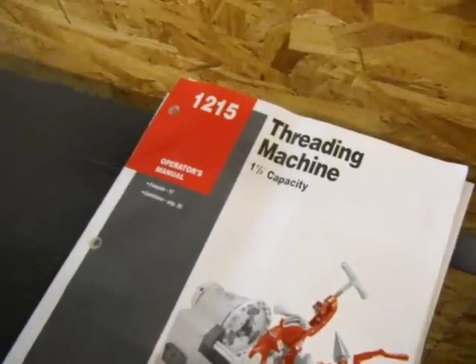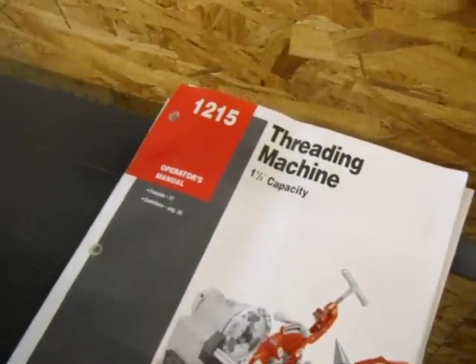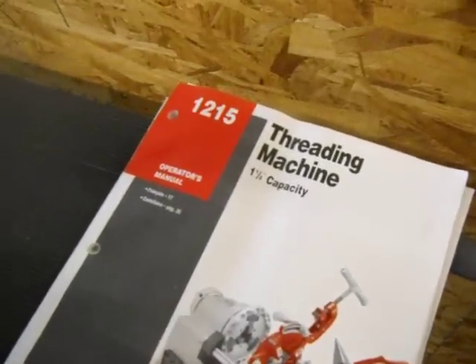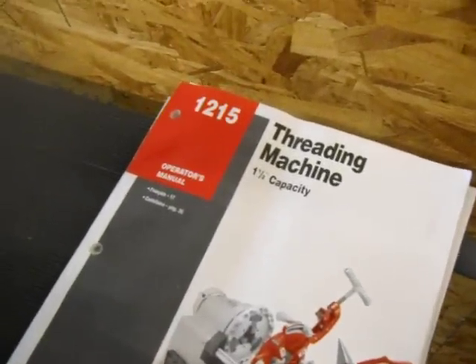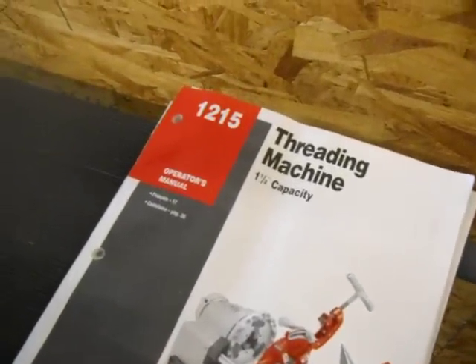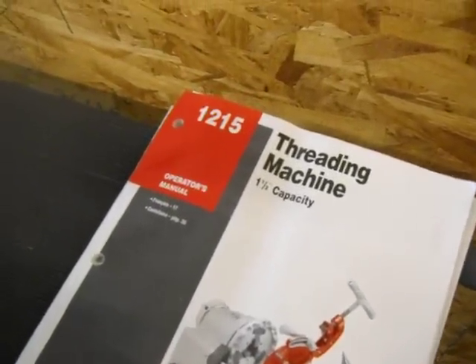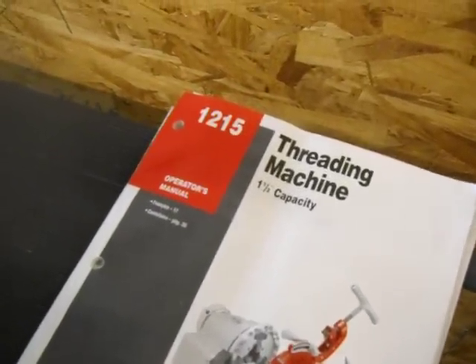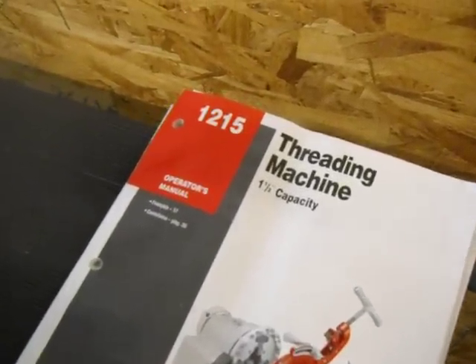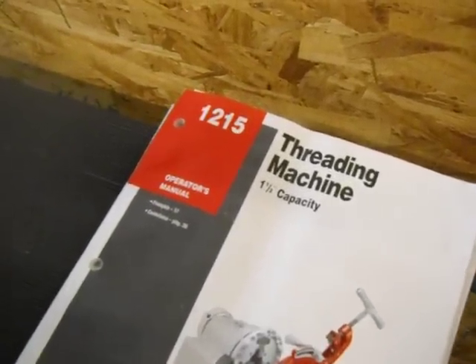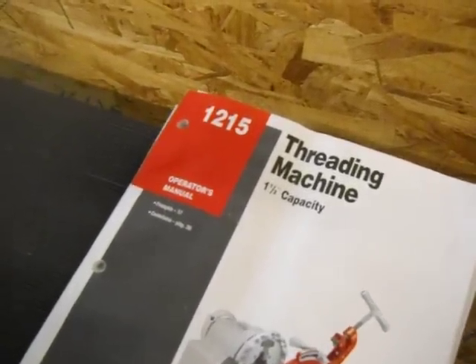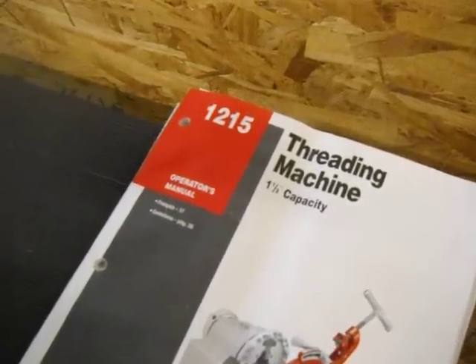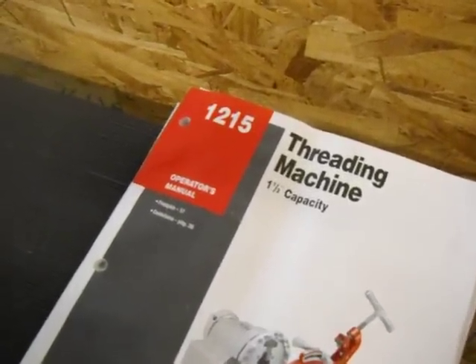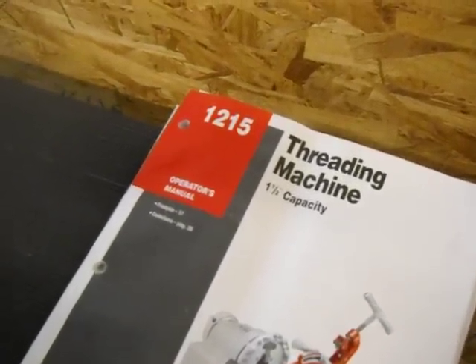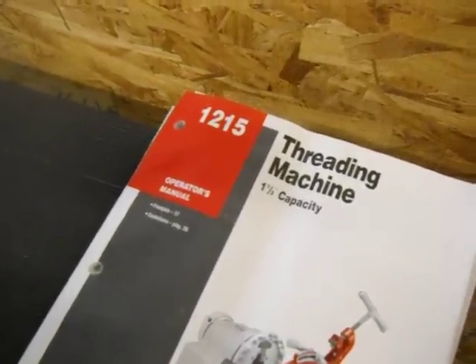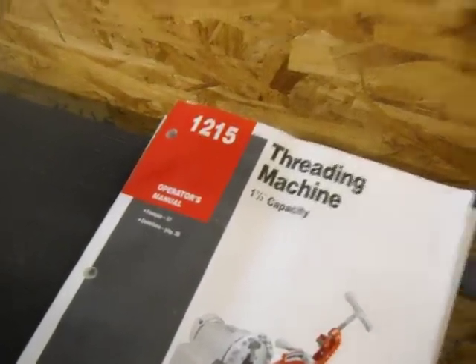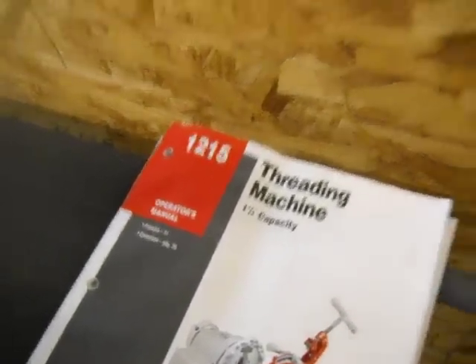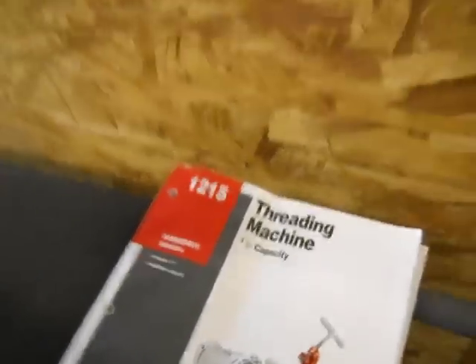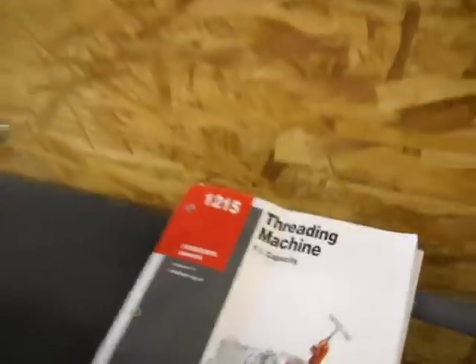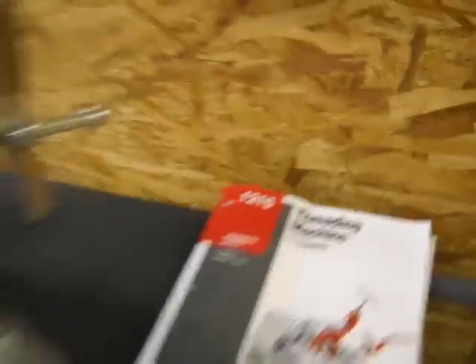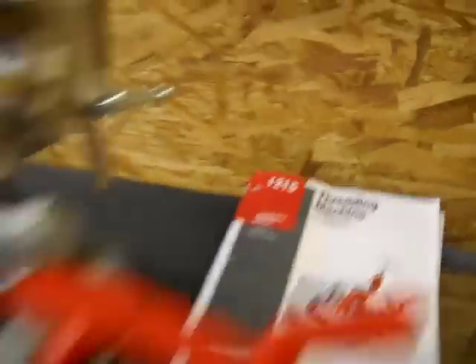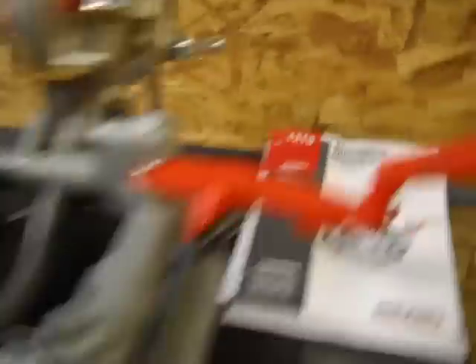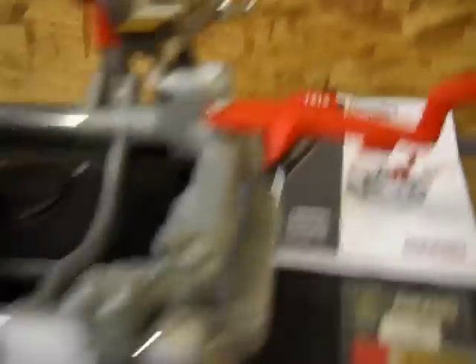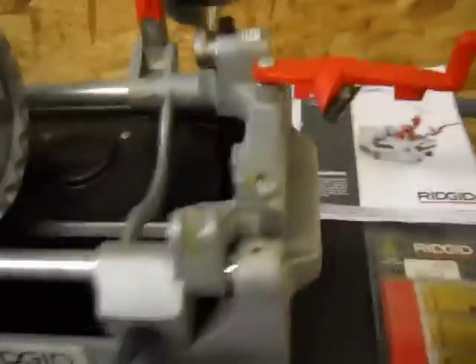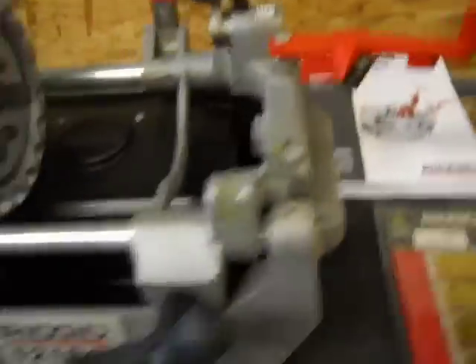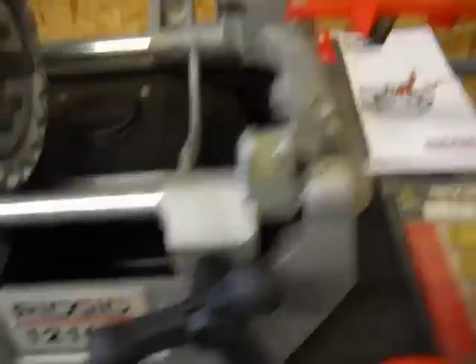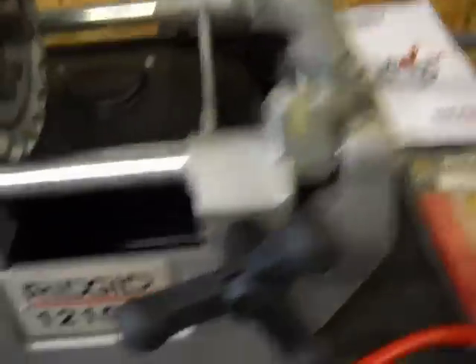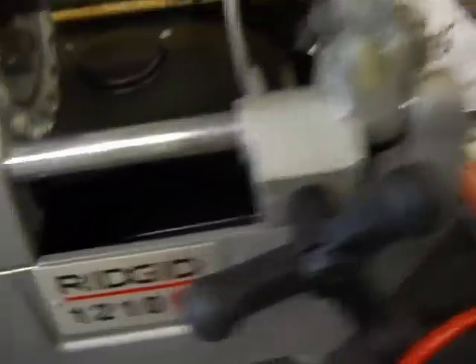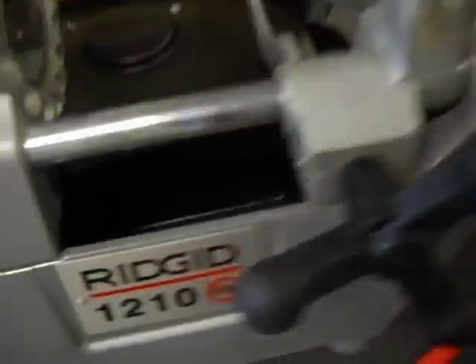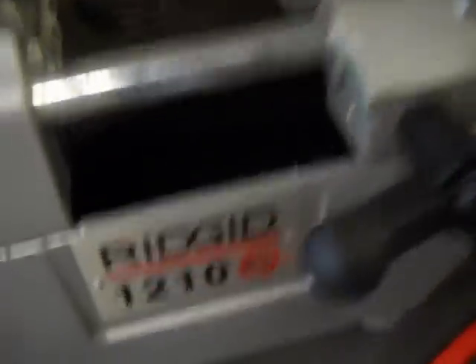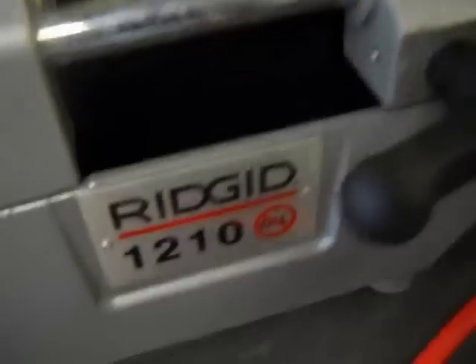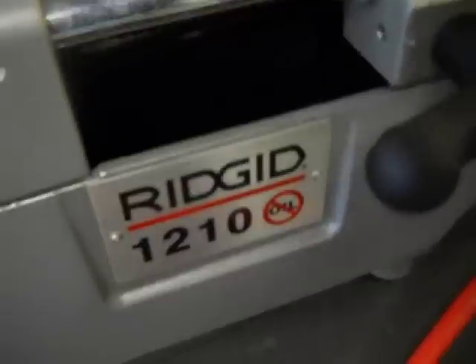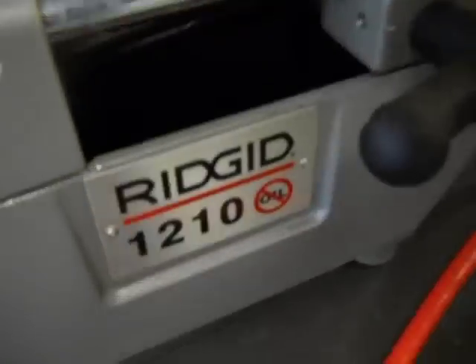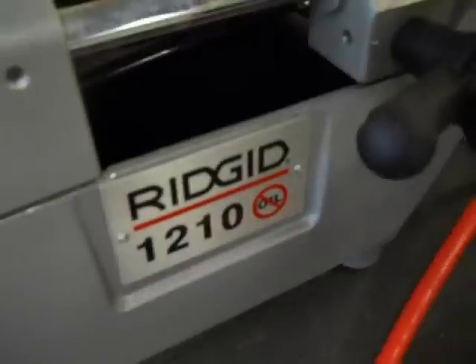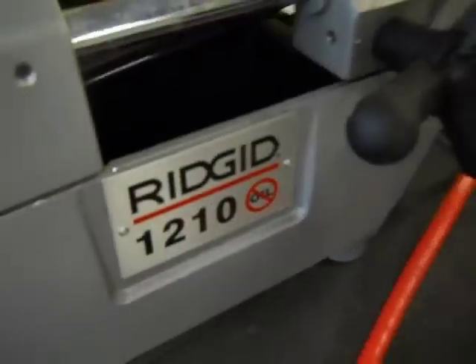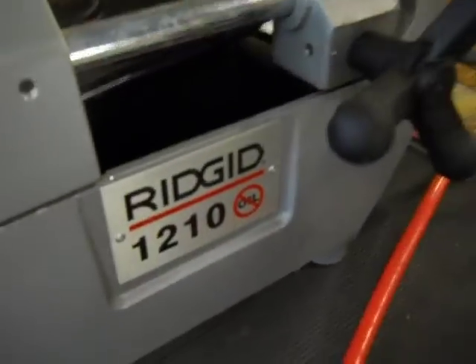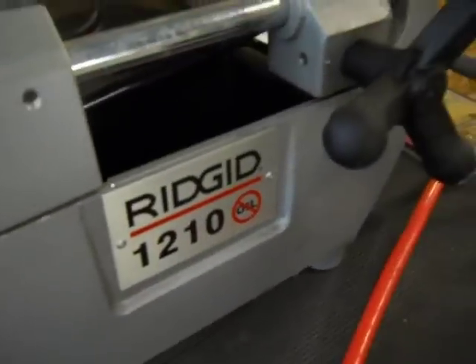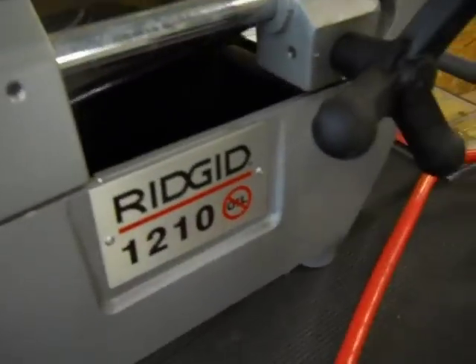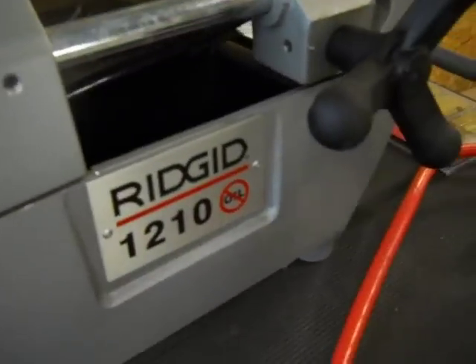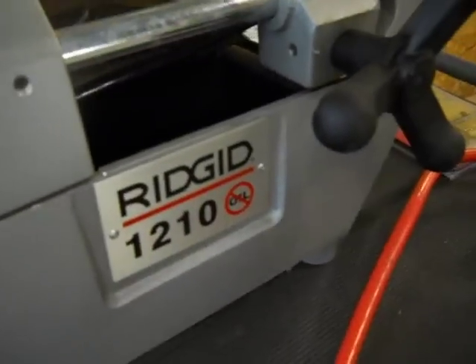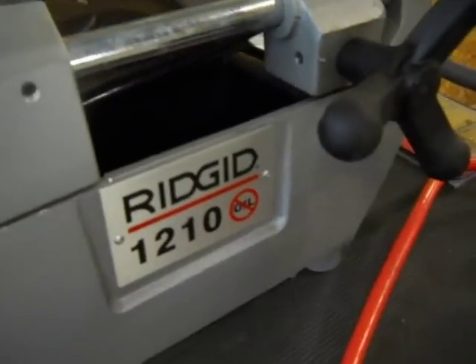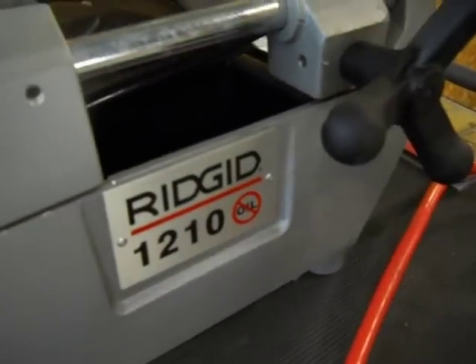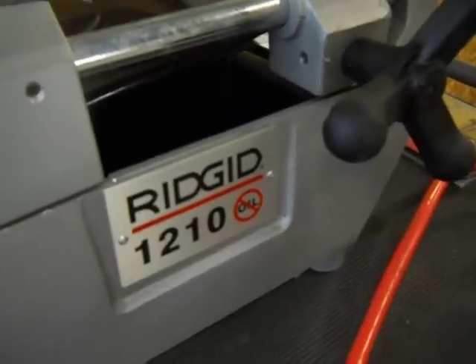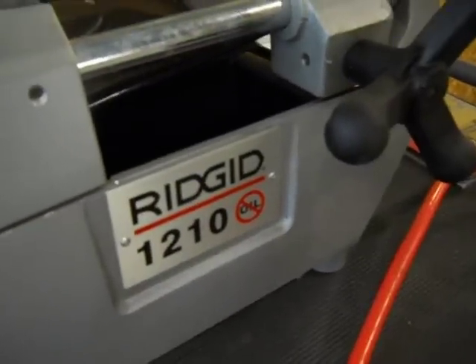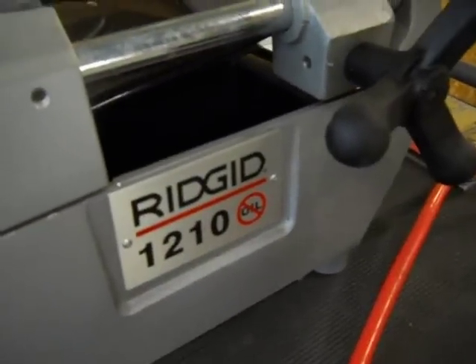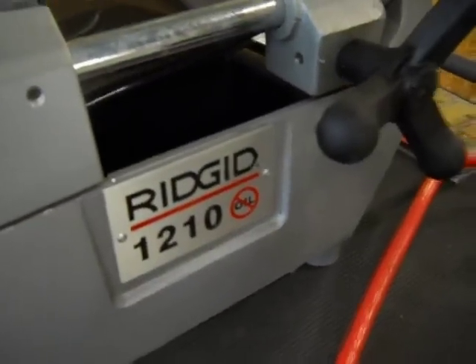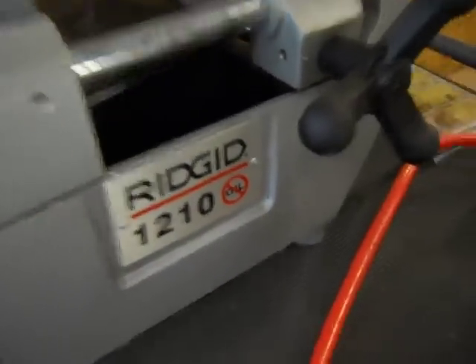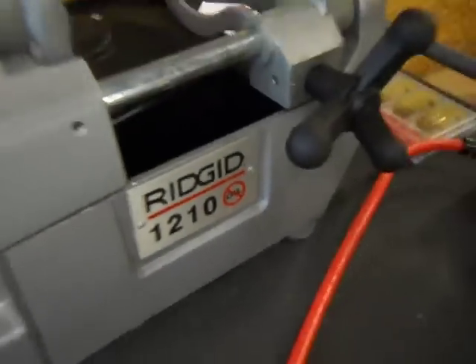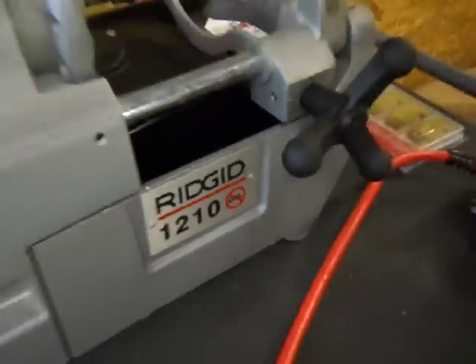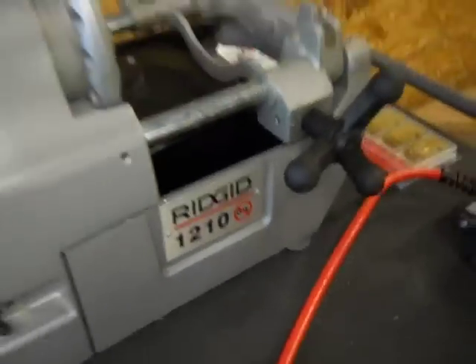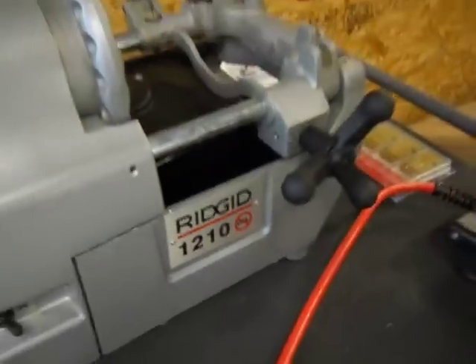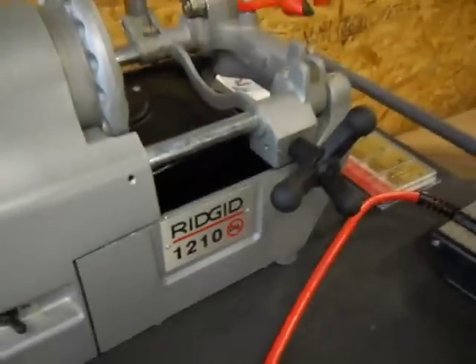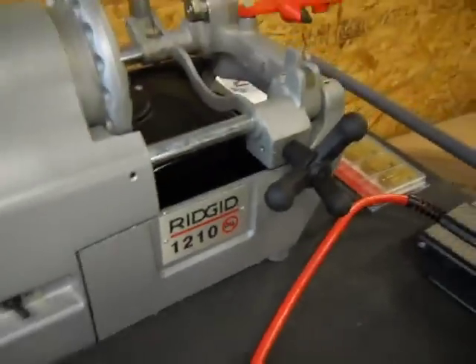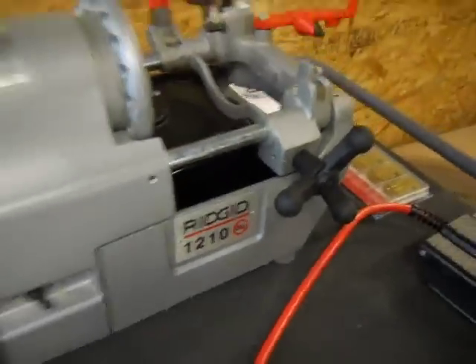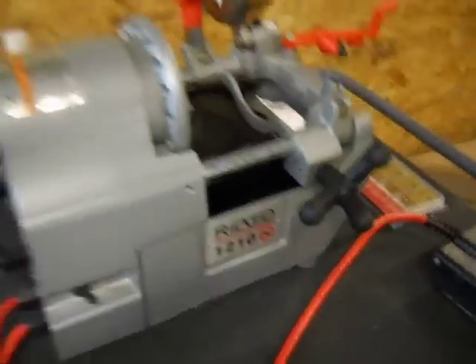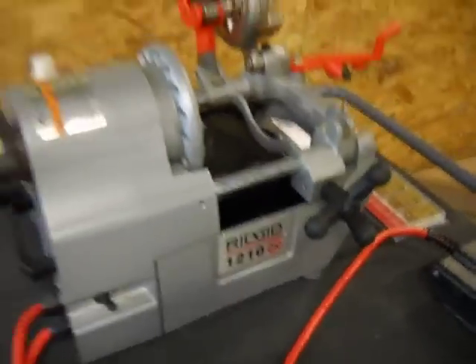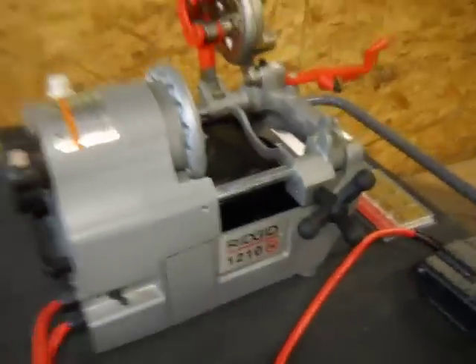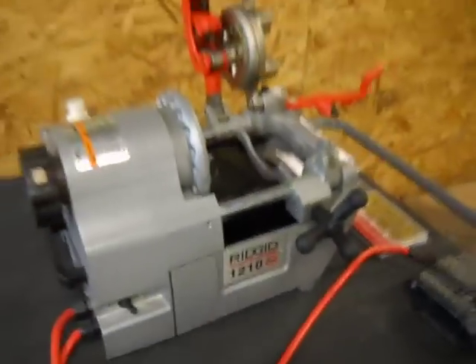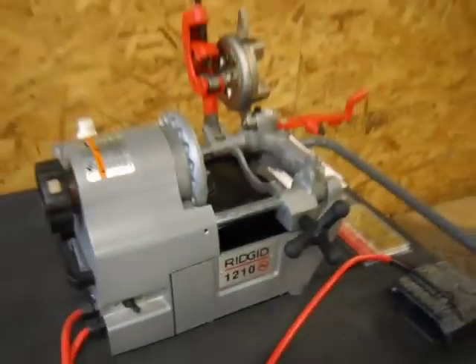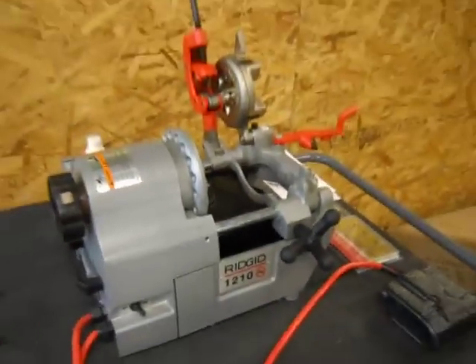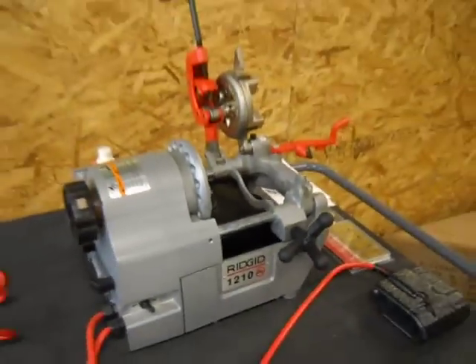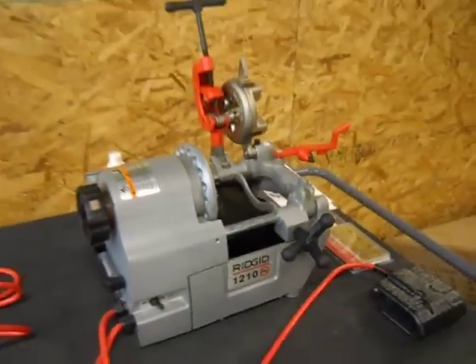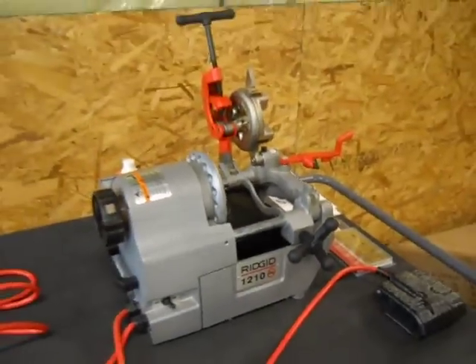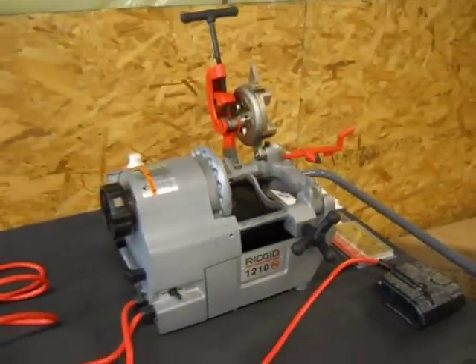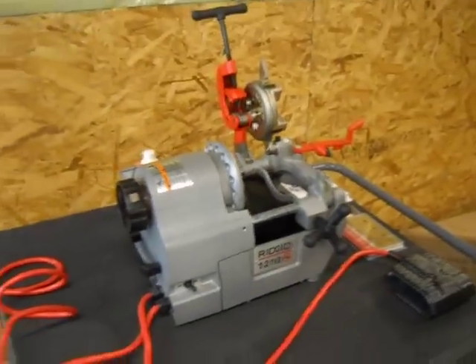The owner's manual says 1215, but the machine is actually a 1210.